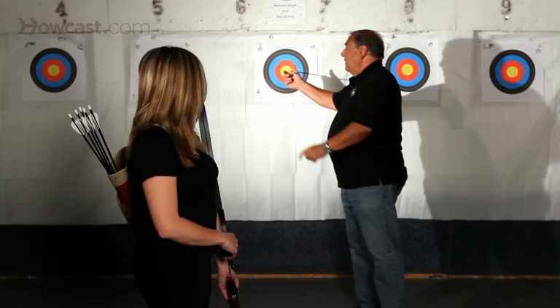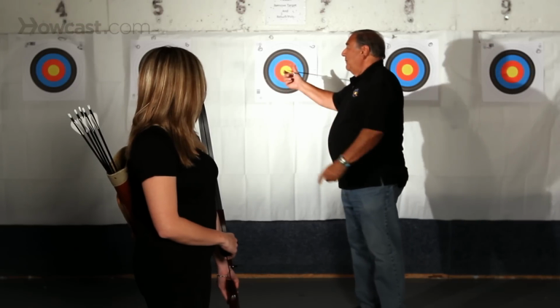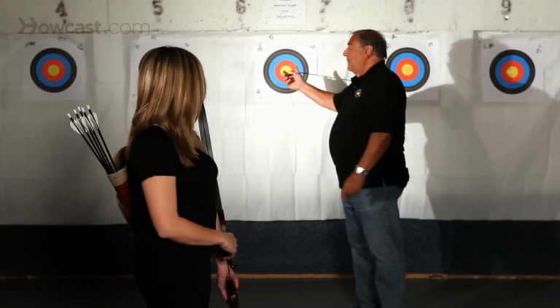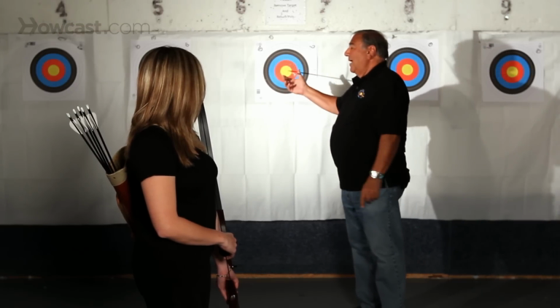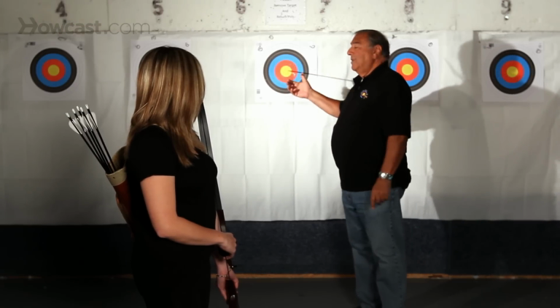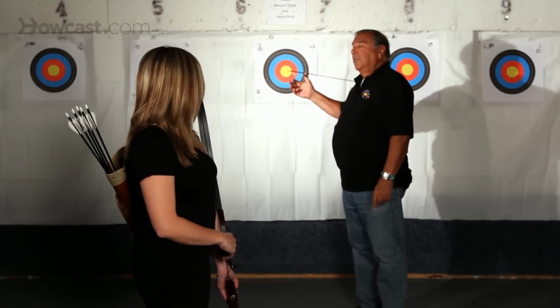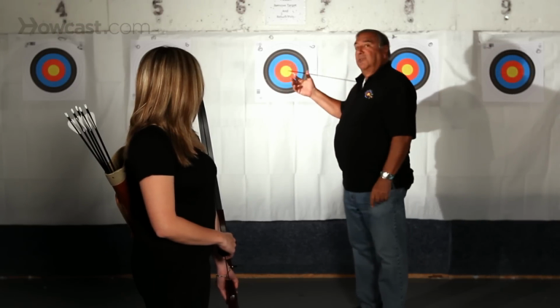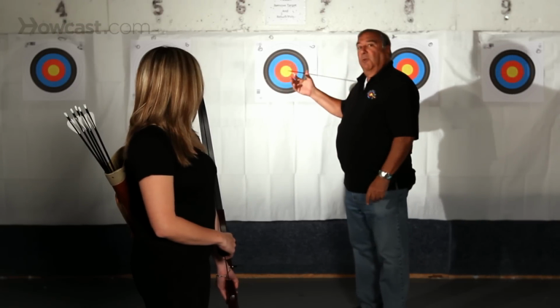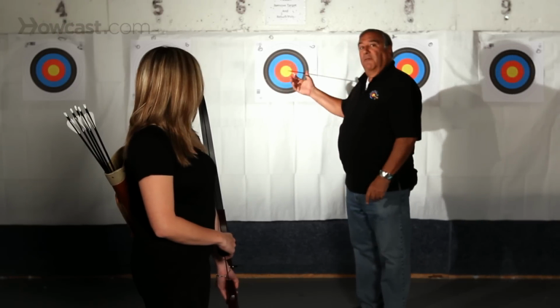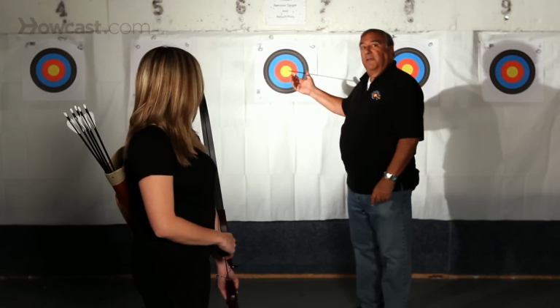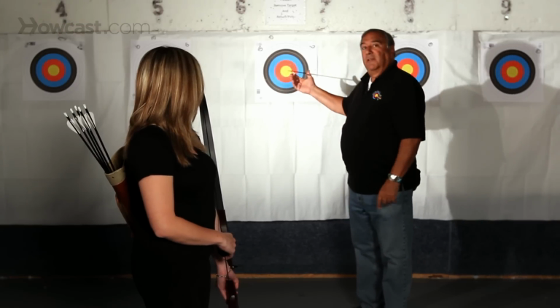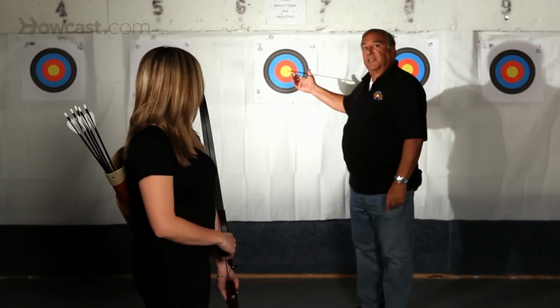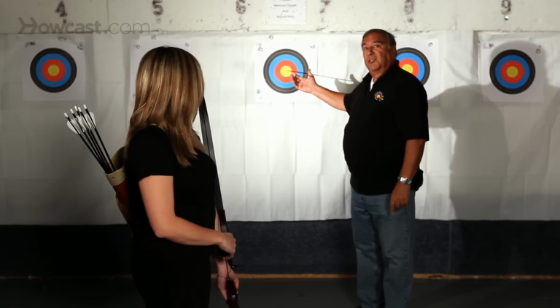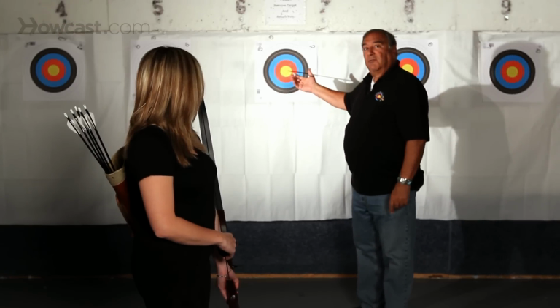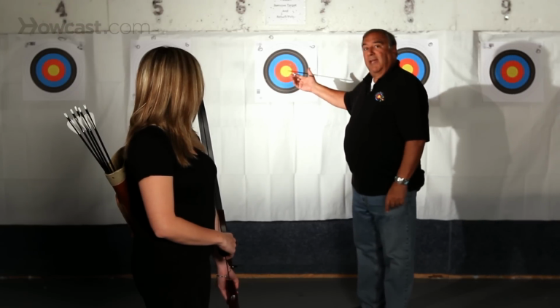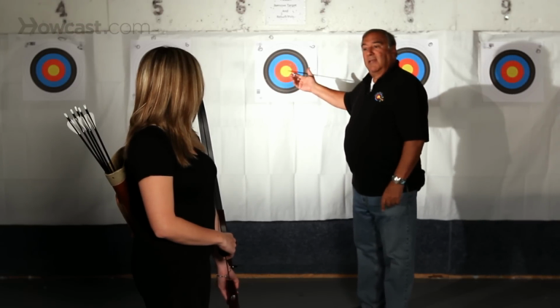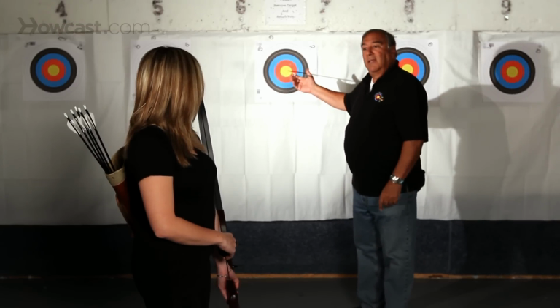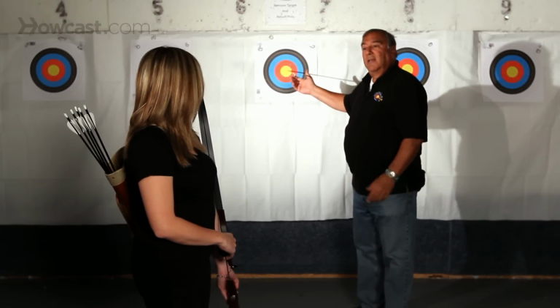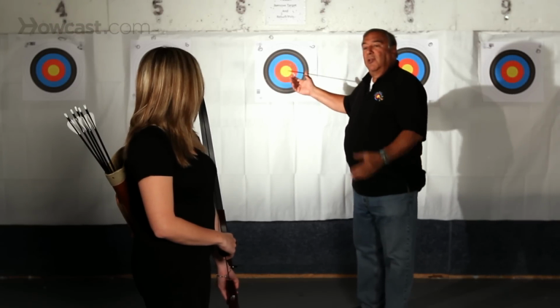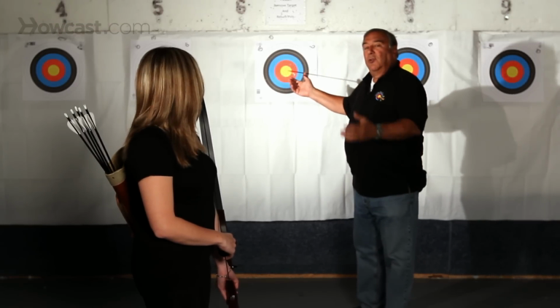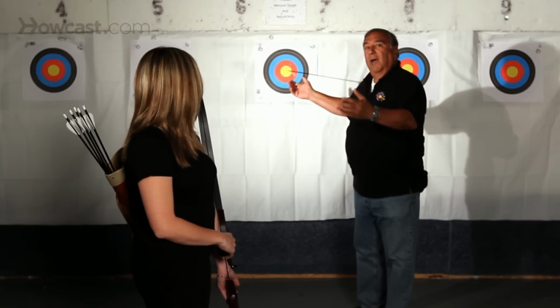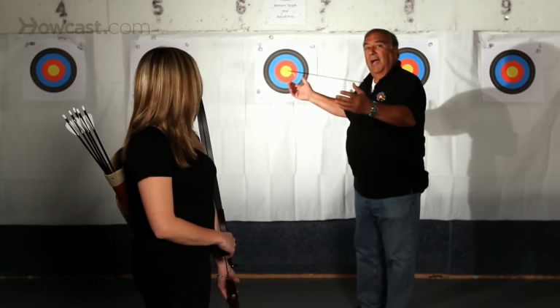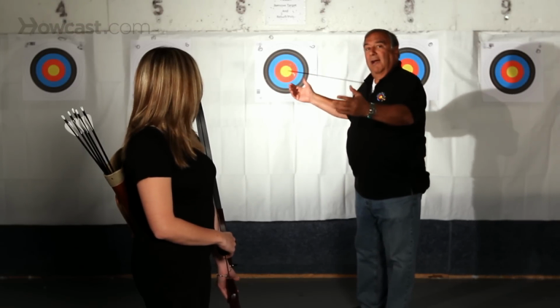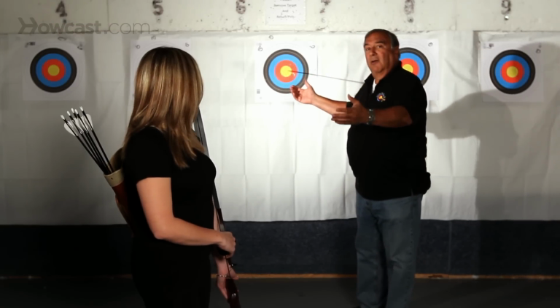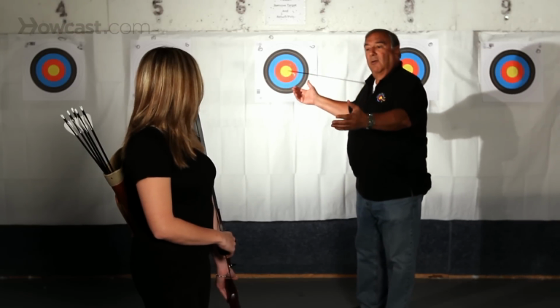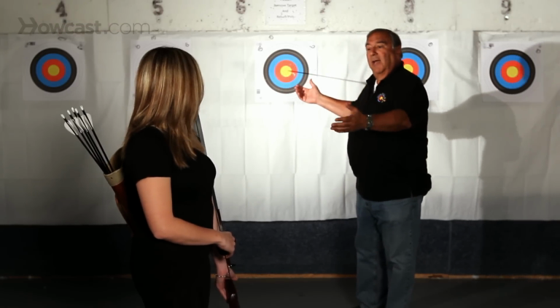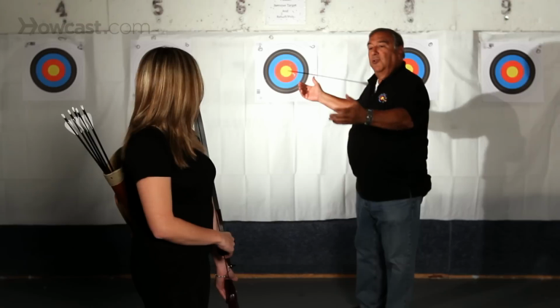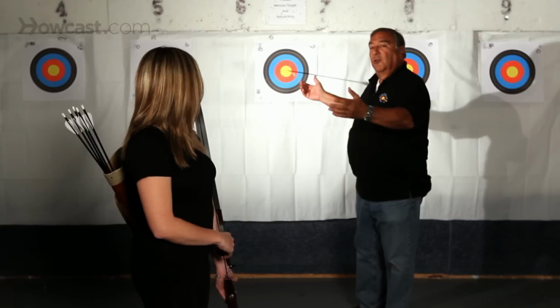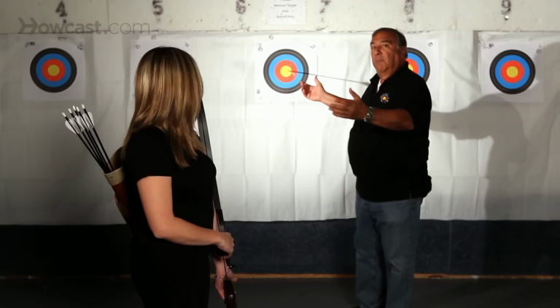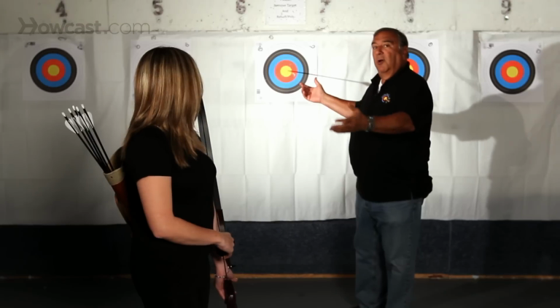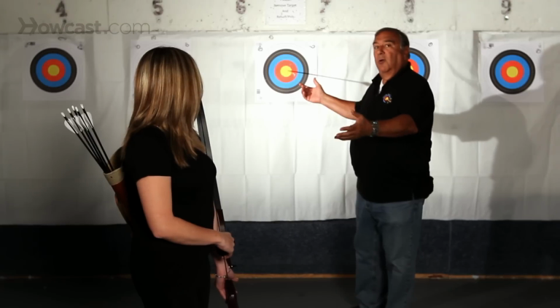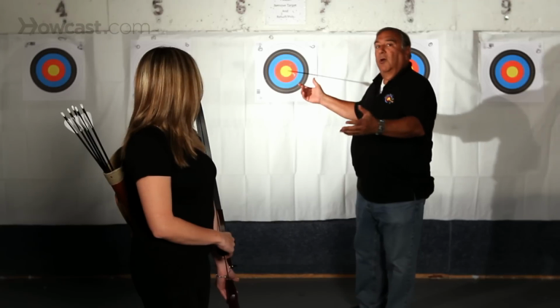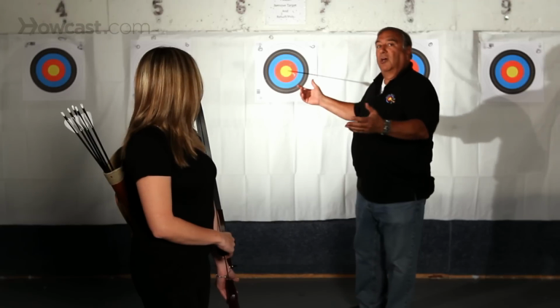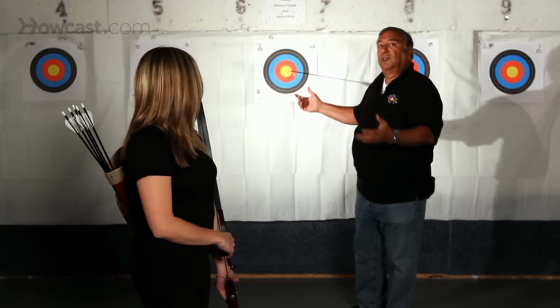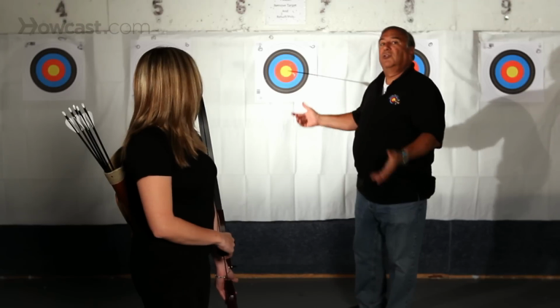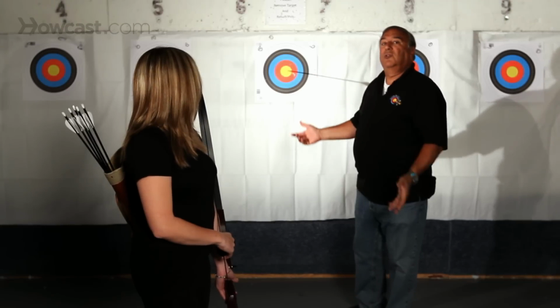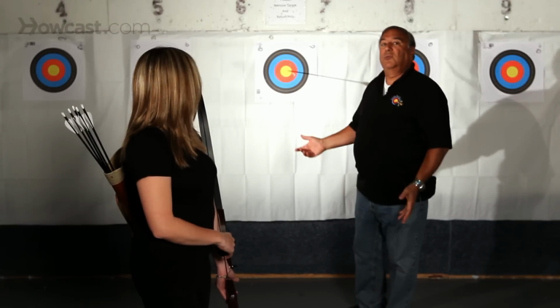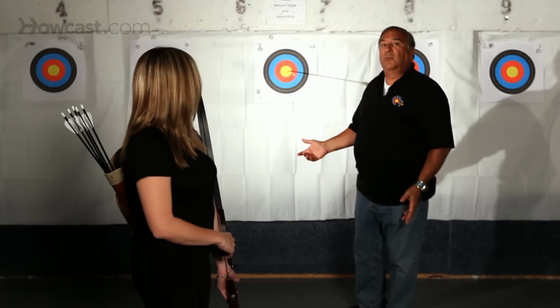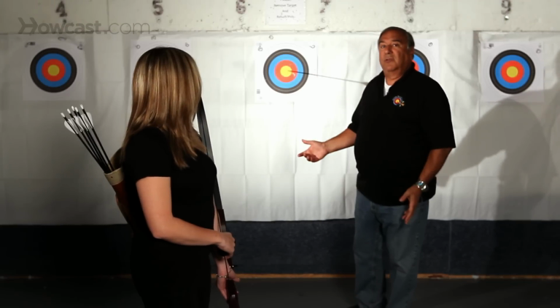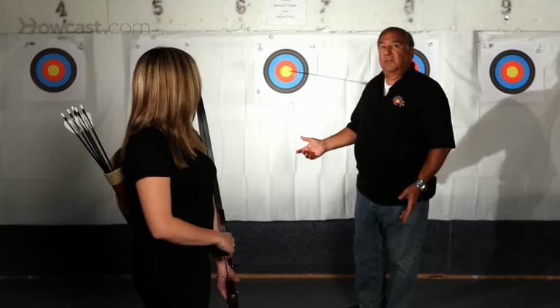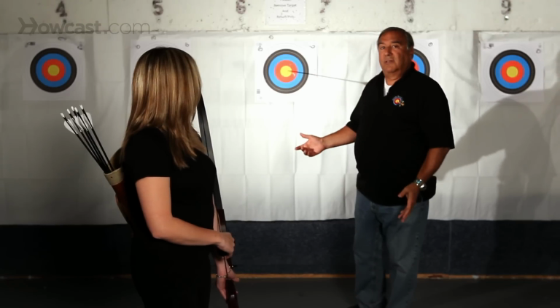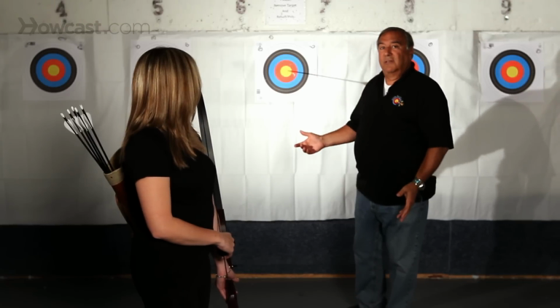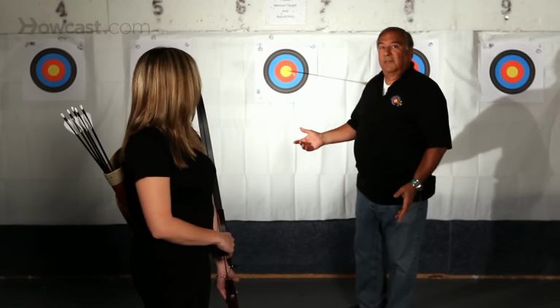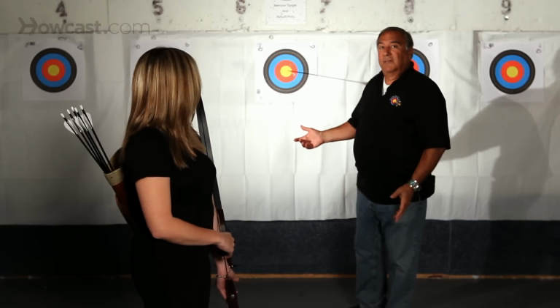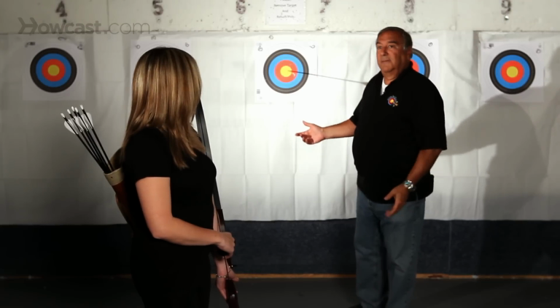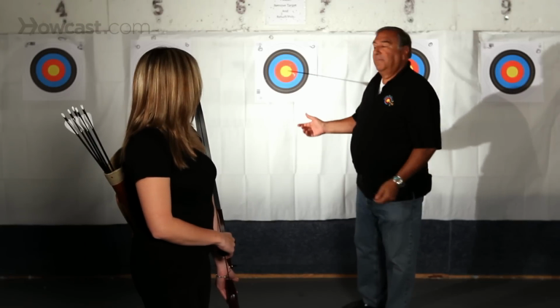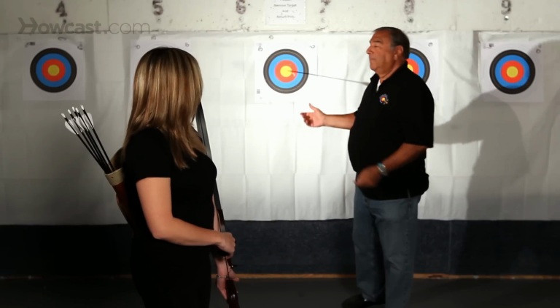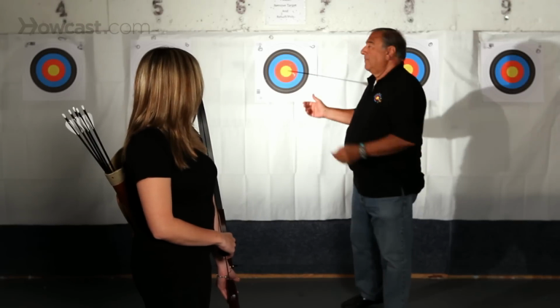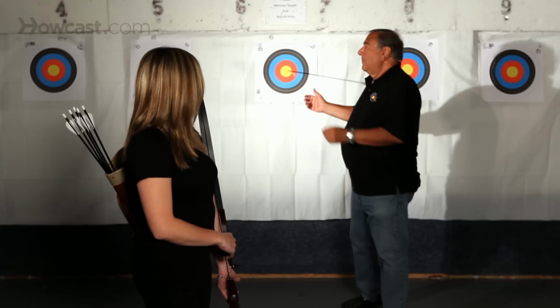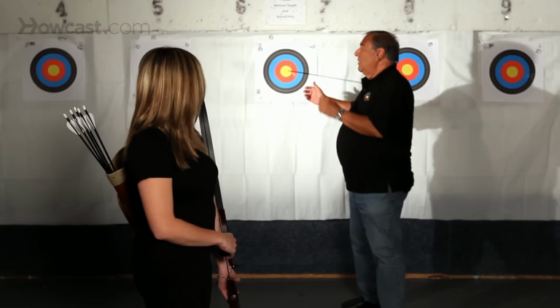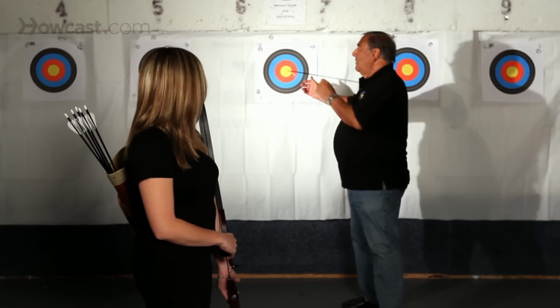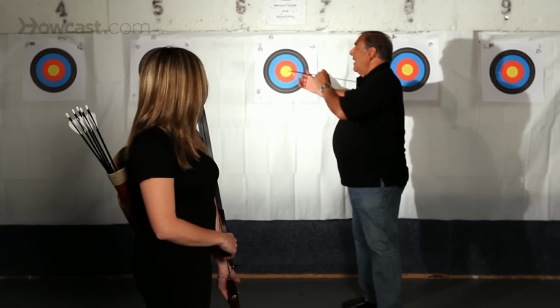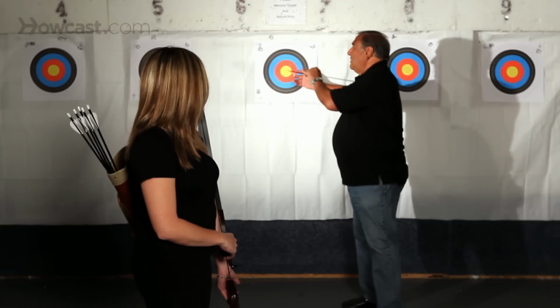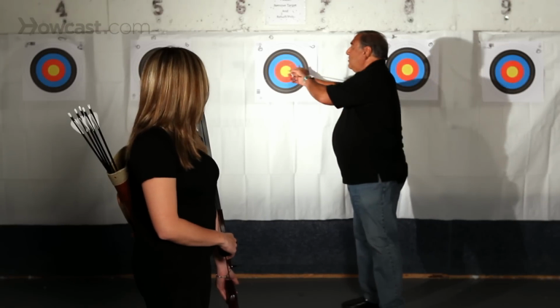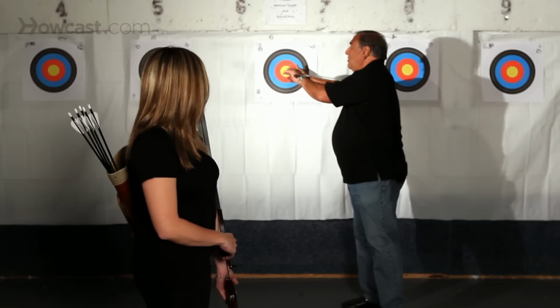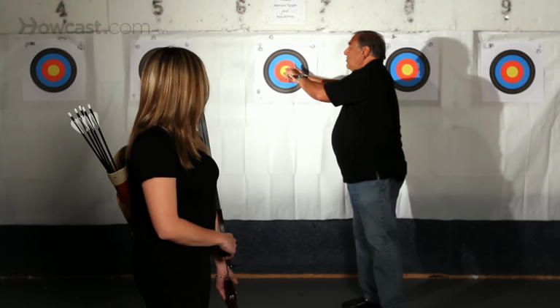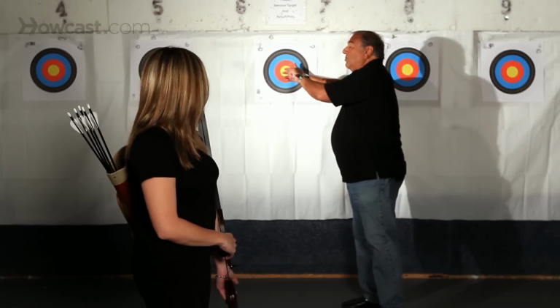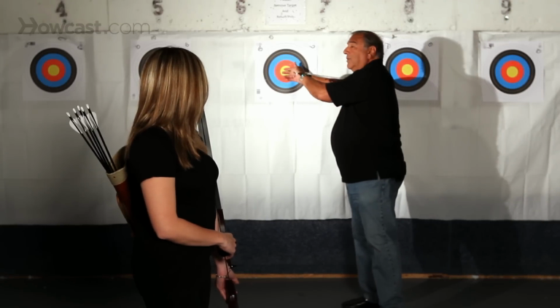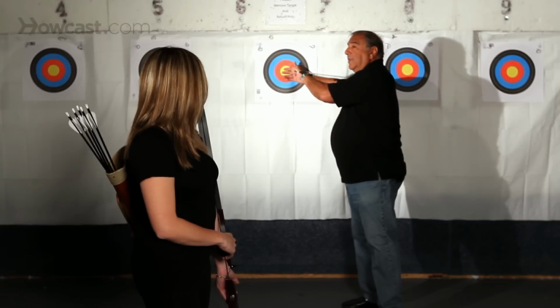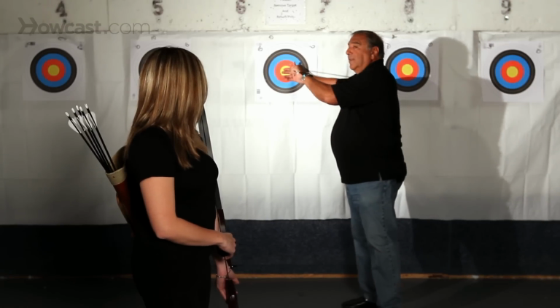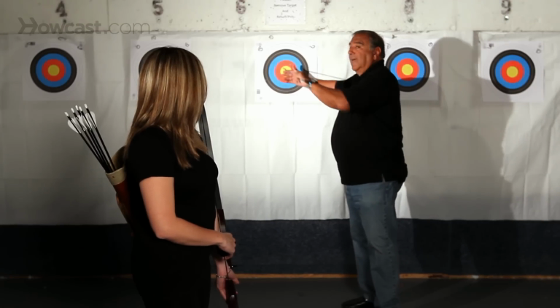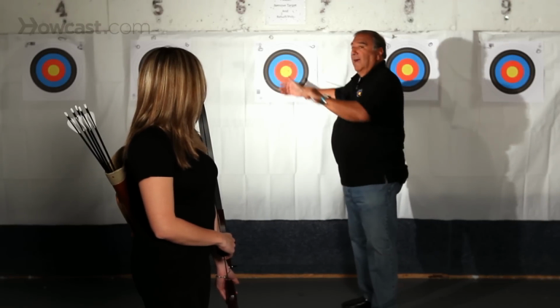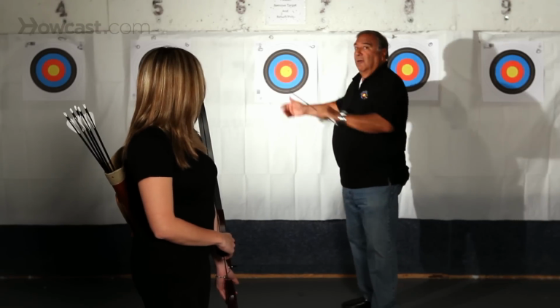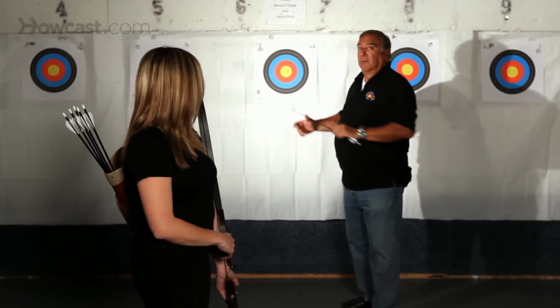If it enters perfectly straight, your arrow and your bow are tuned. That's tuning the arrow.